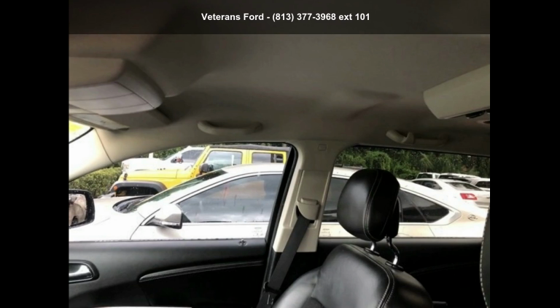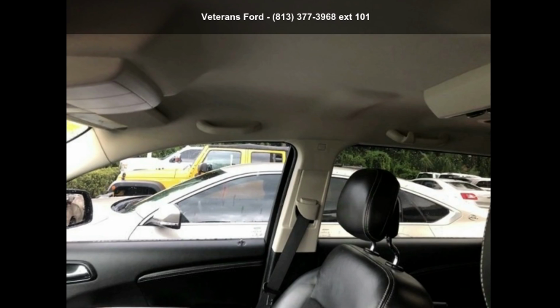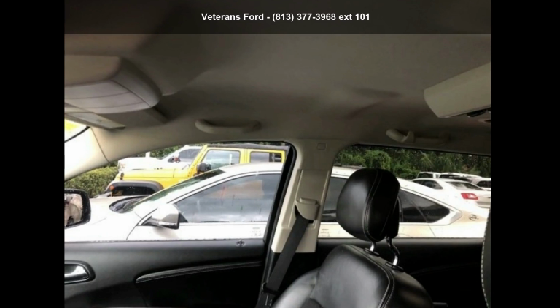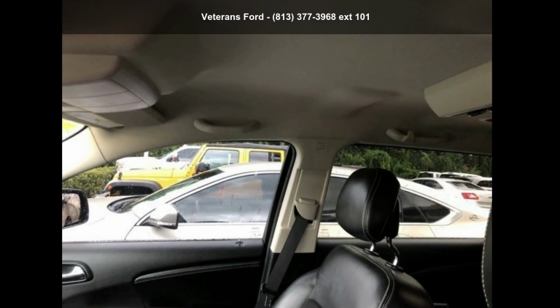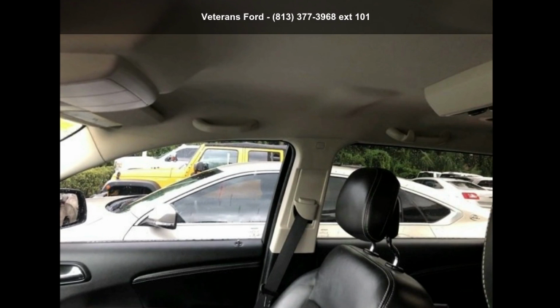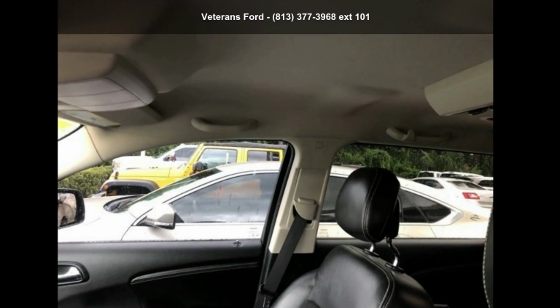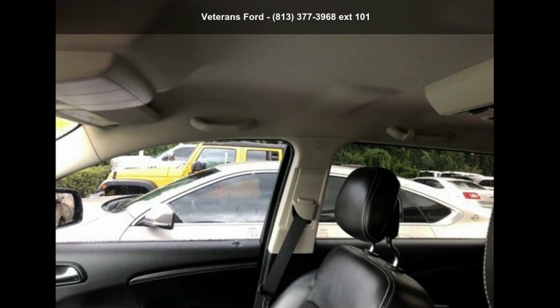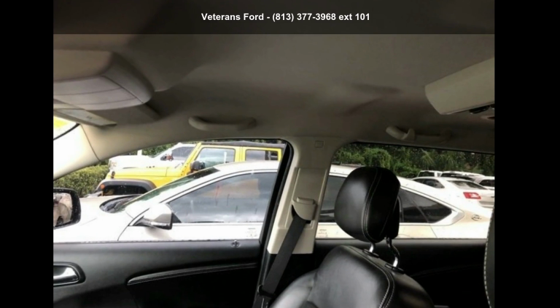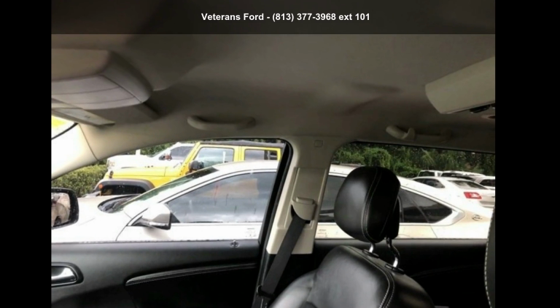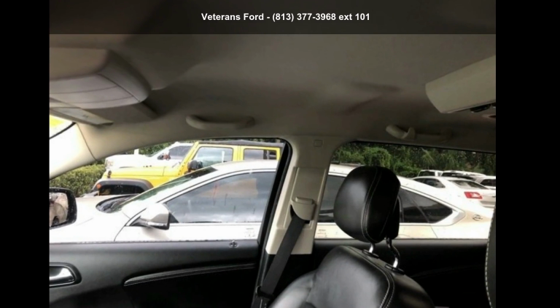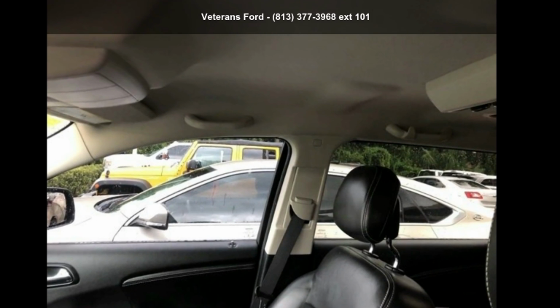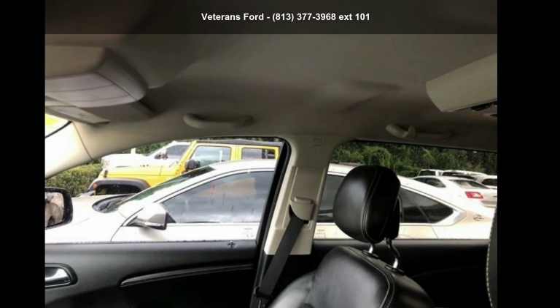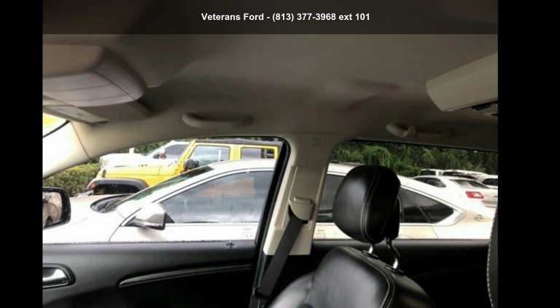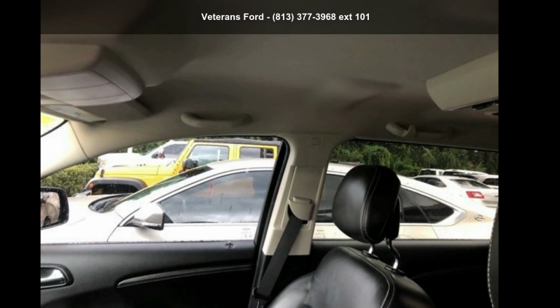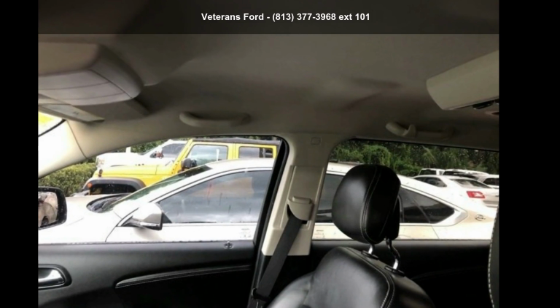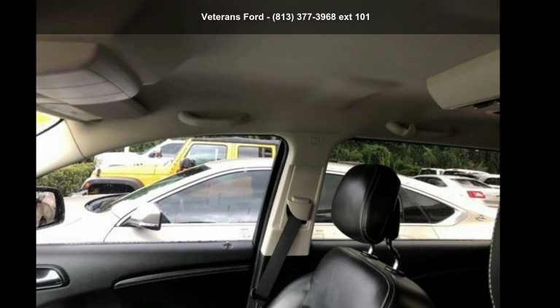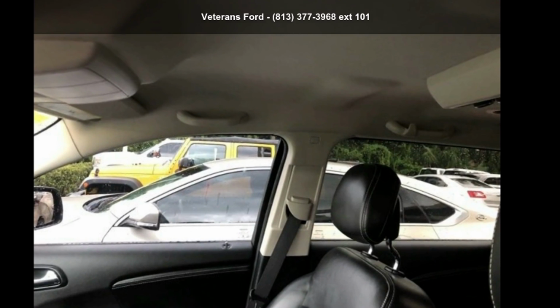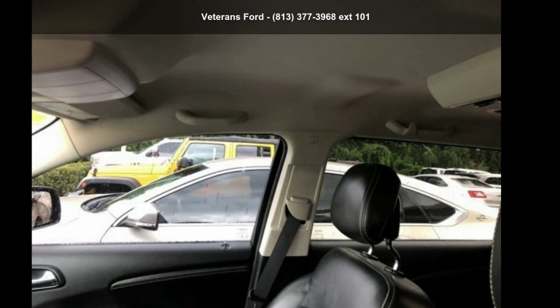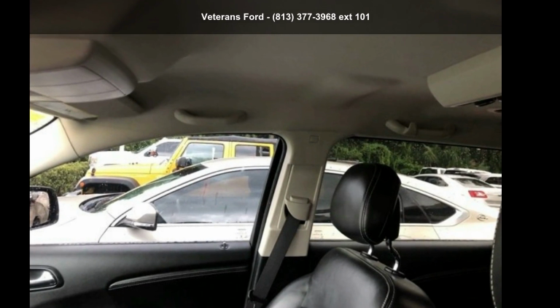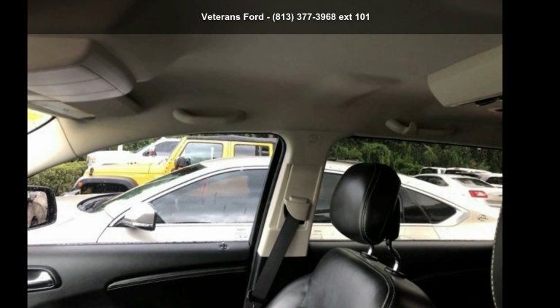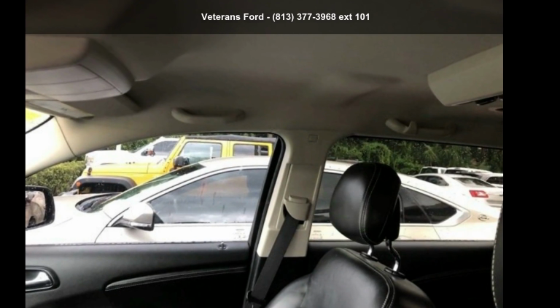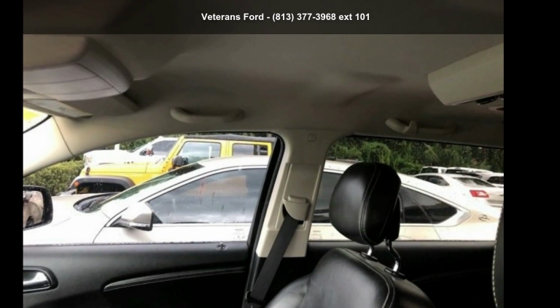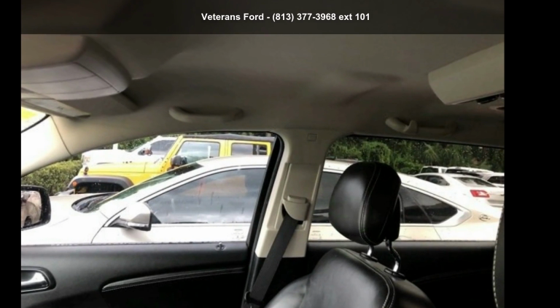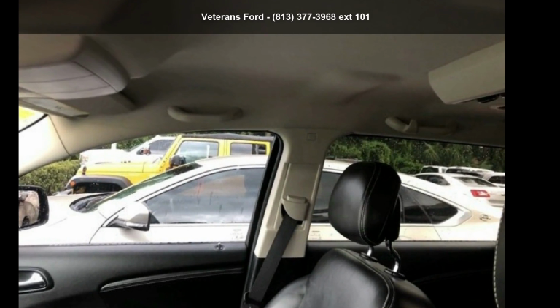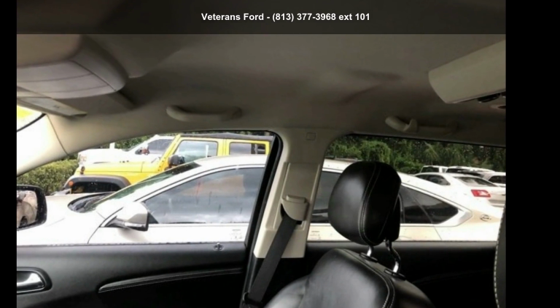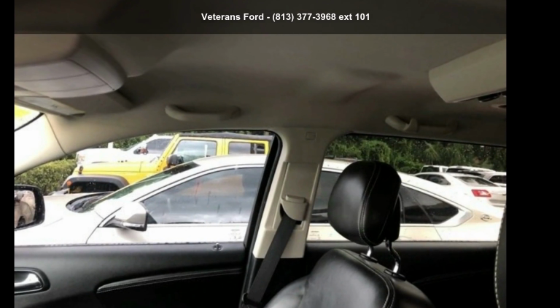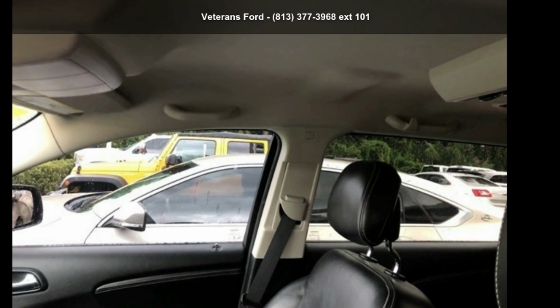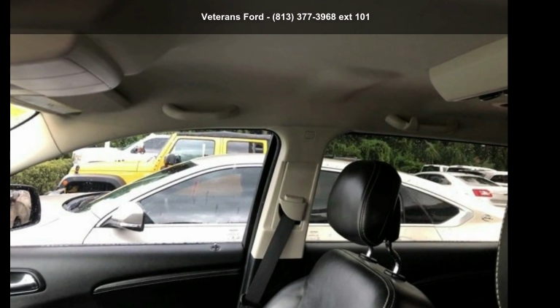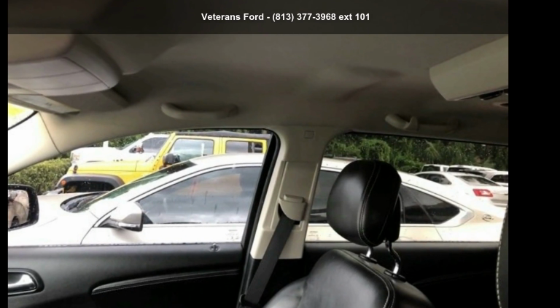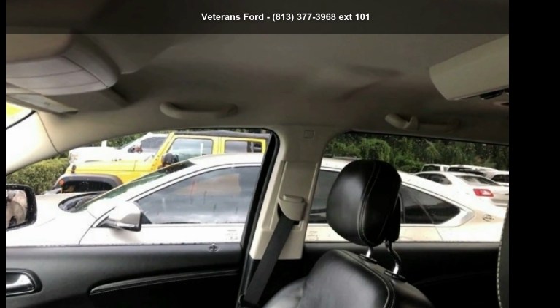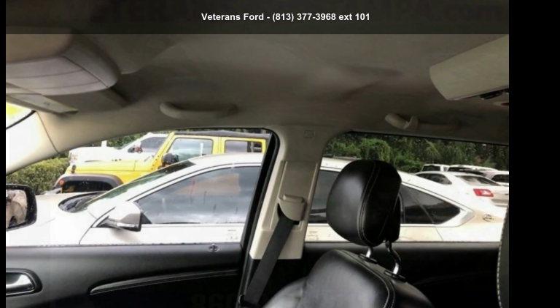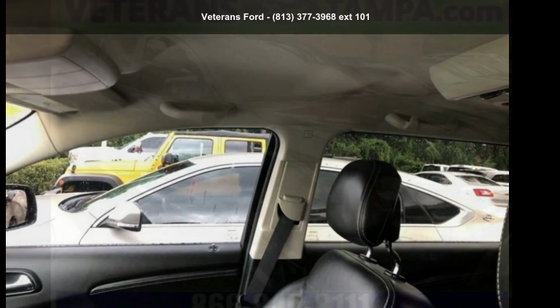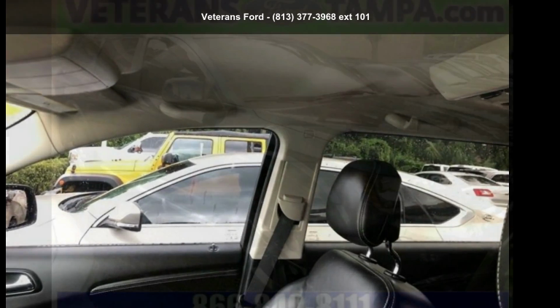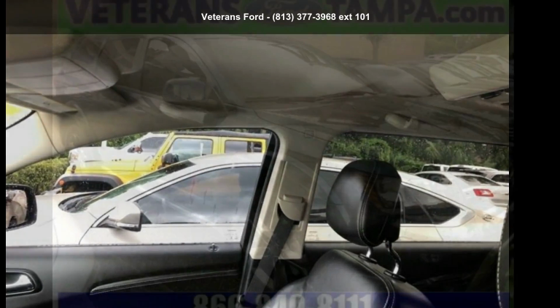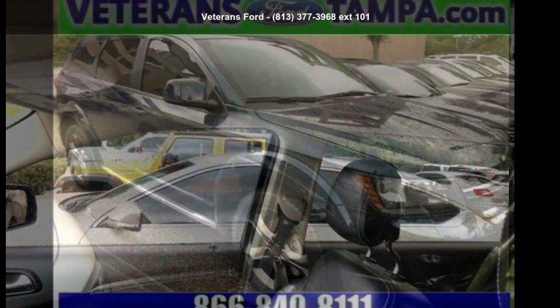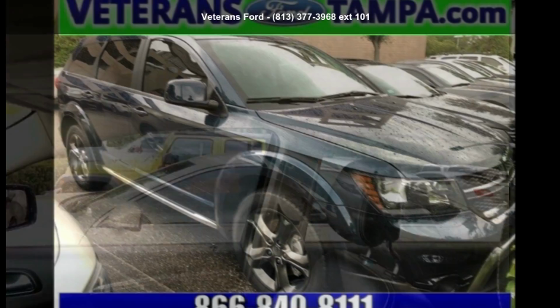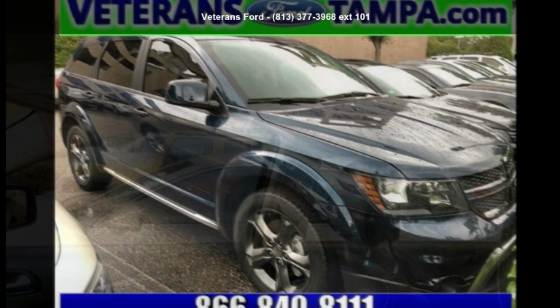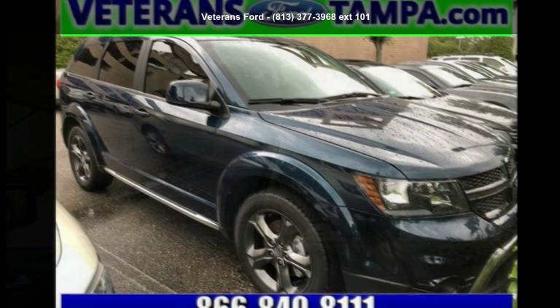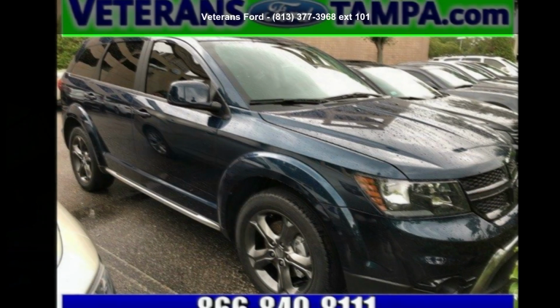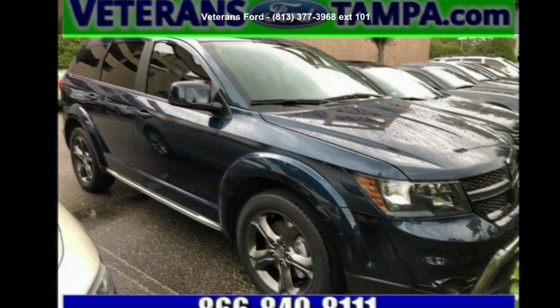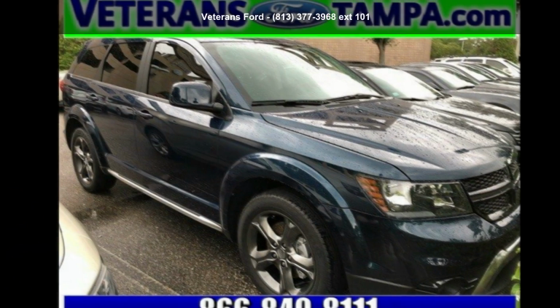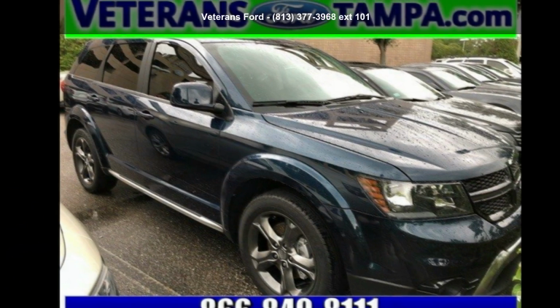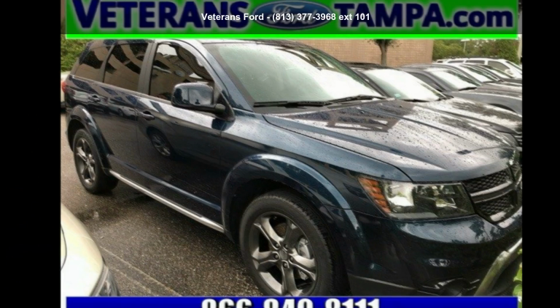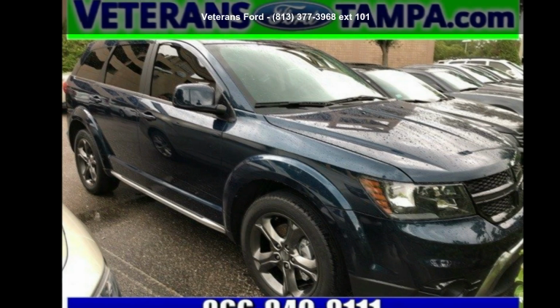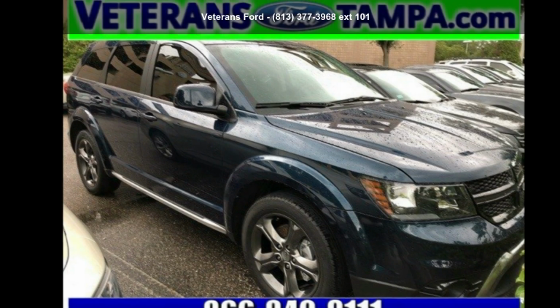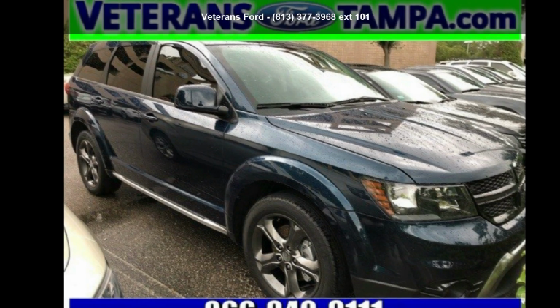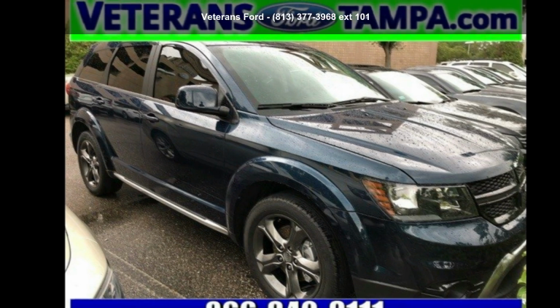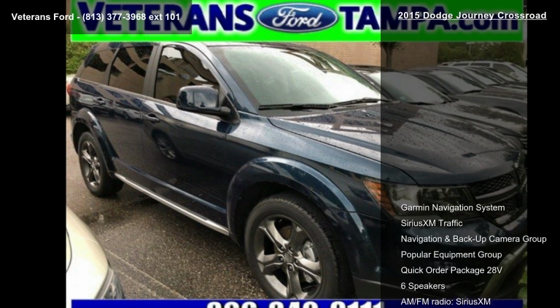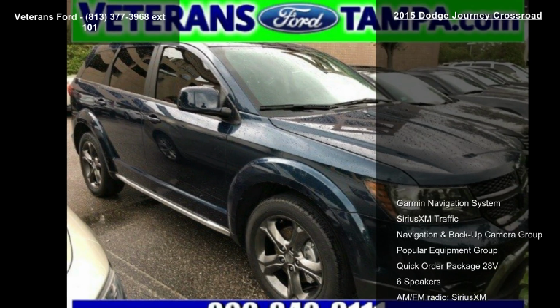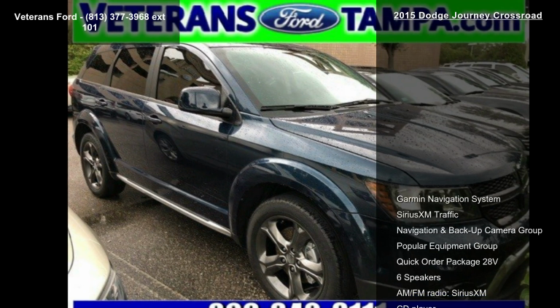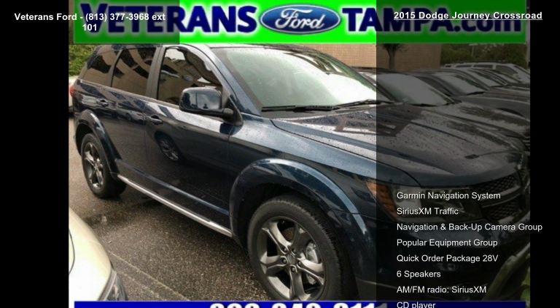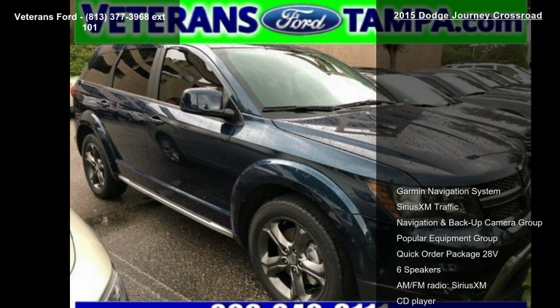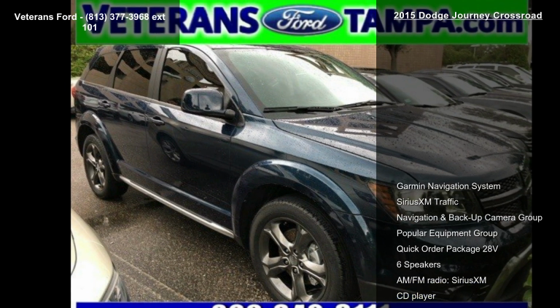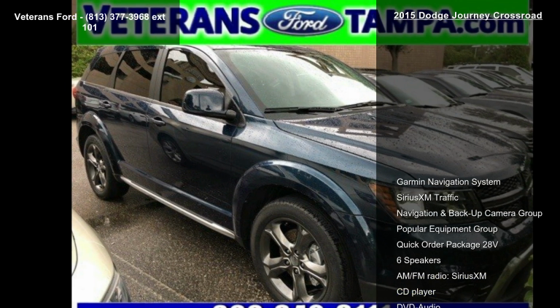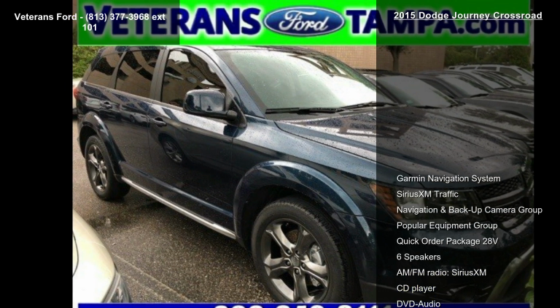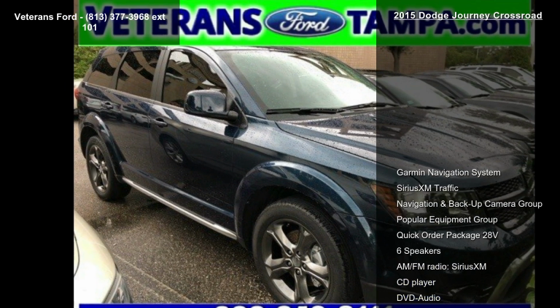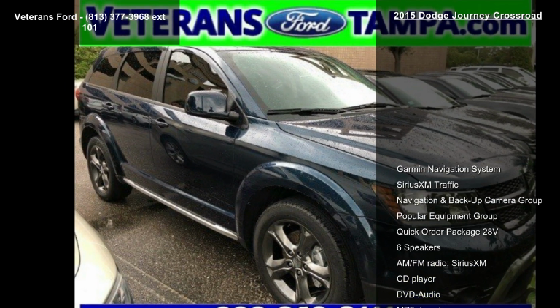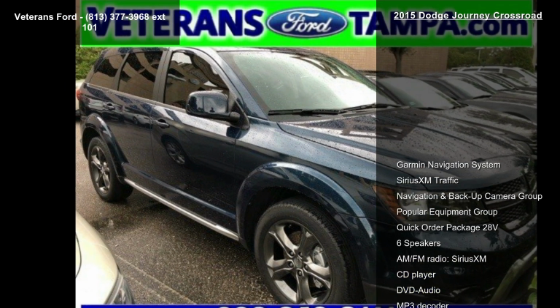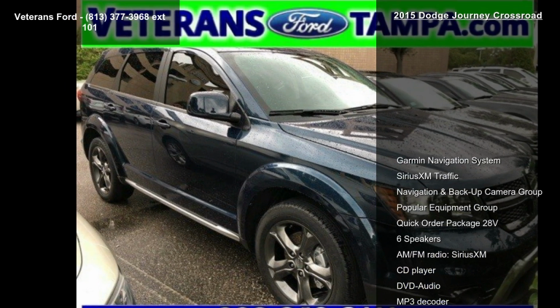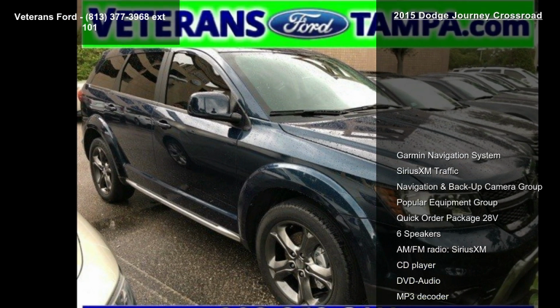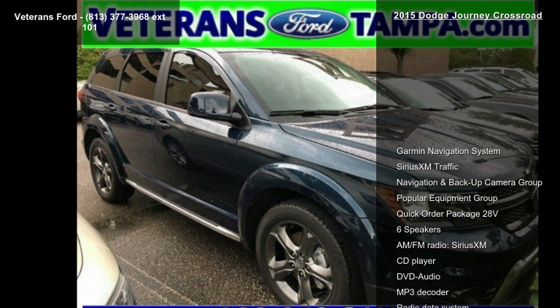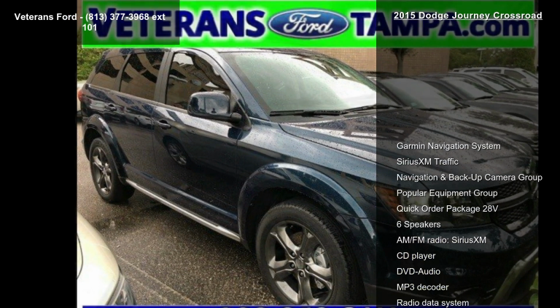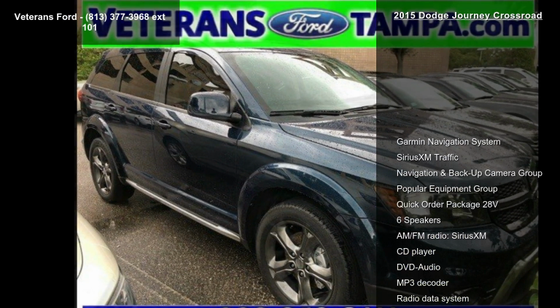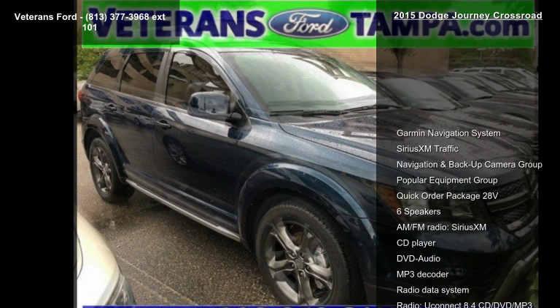Arrive in style with this Dodge 2015 Journey Crossroad. If you are looking for a first-rate auto, this one could be yours today.